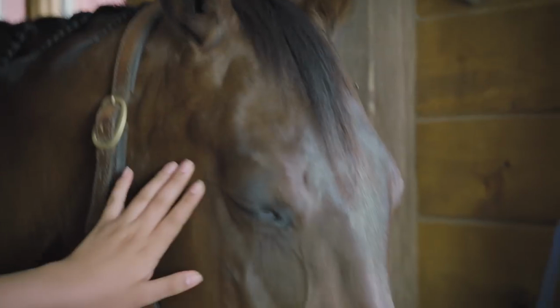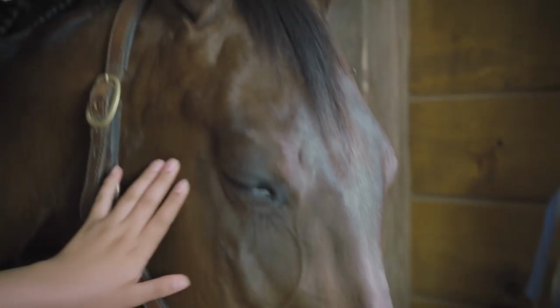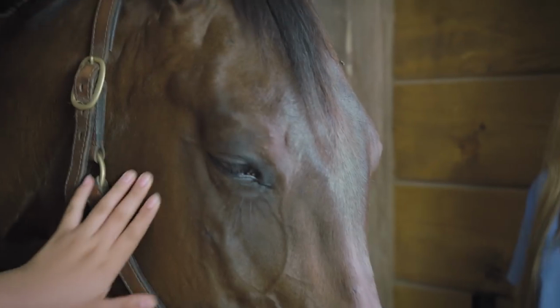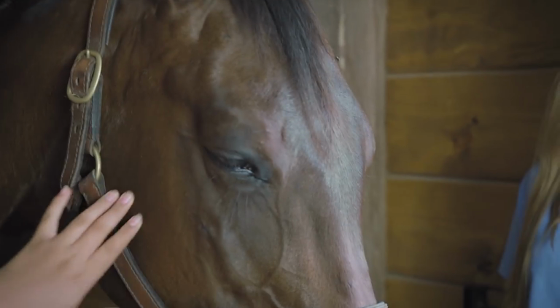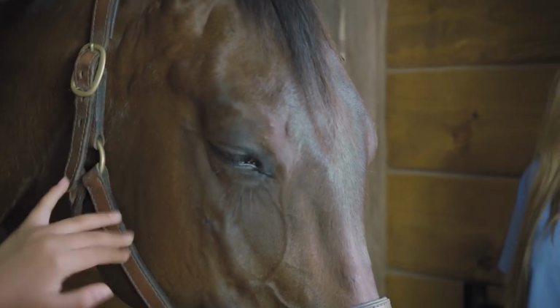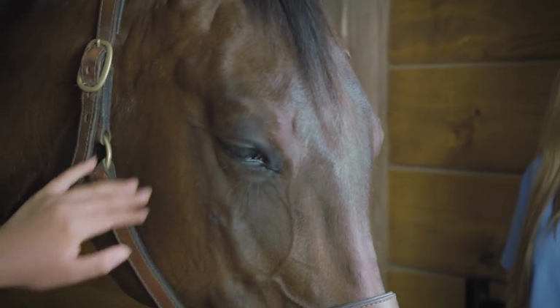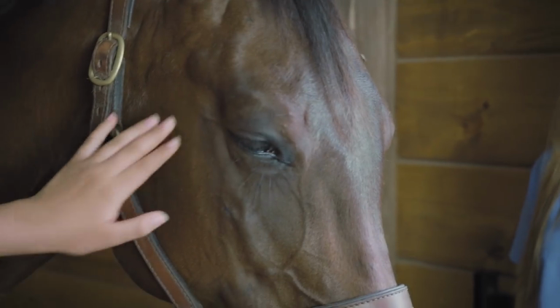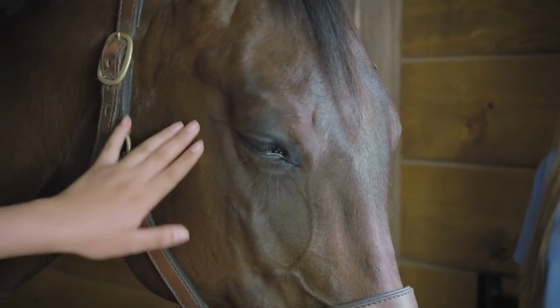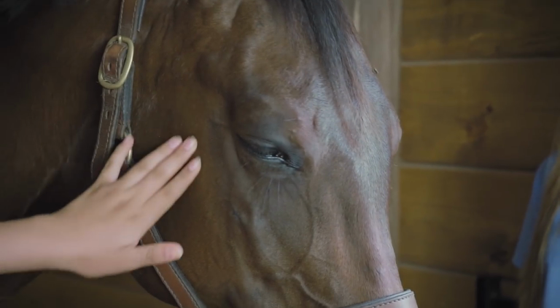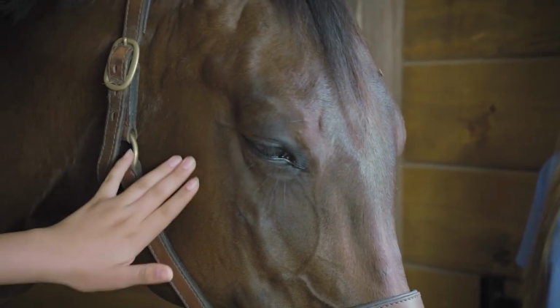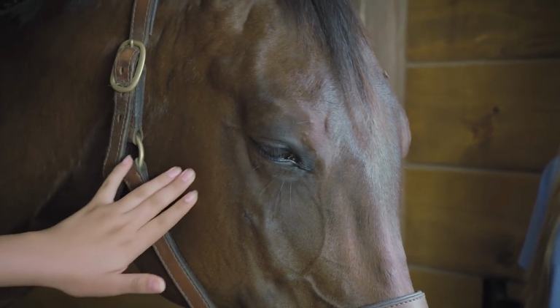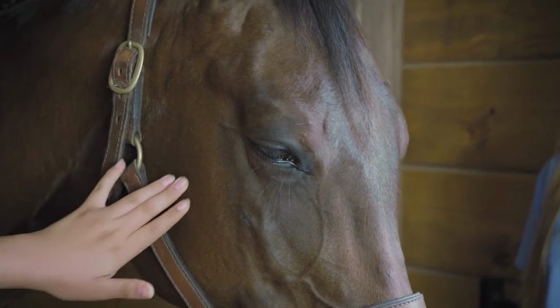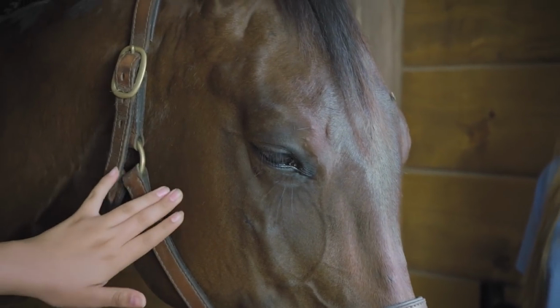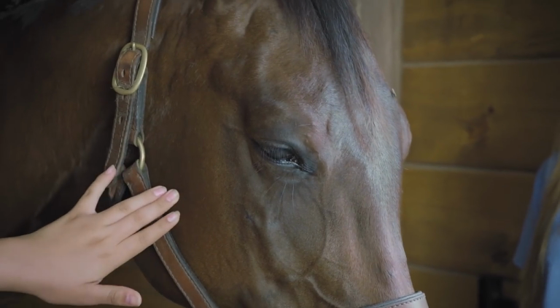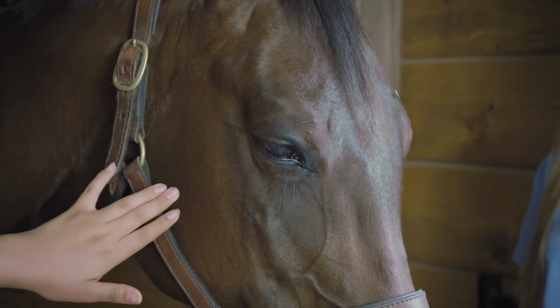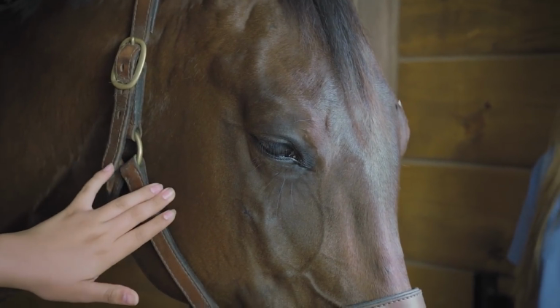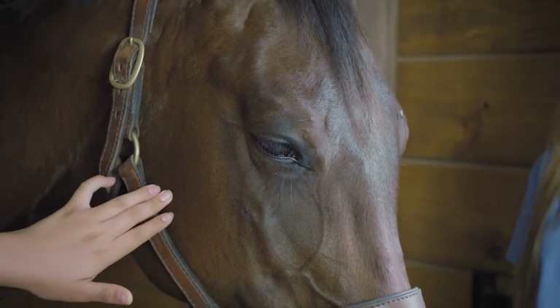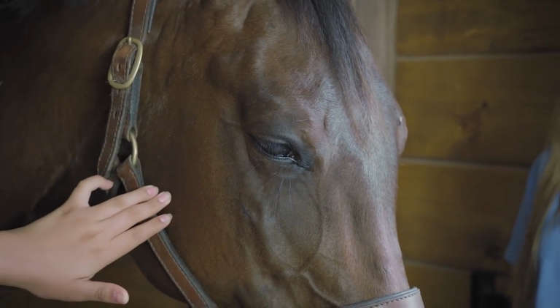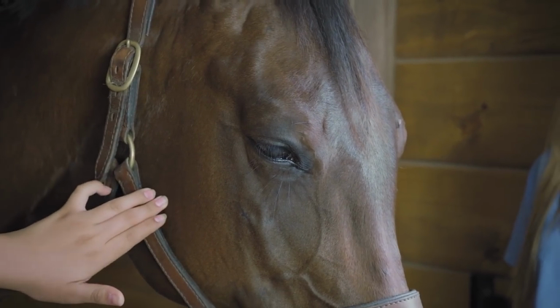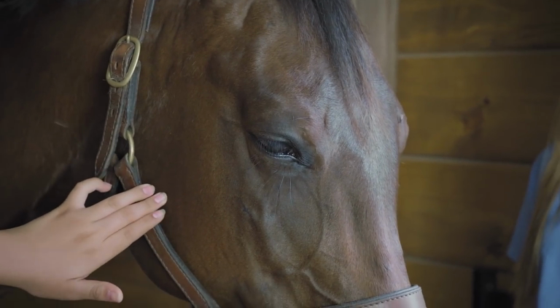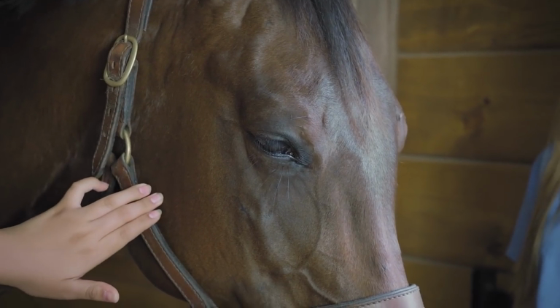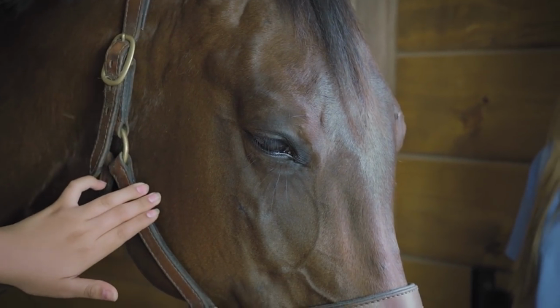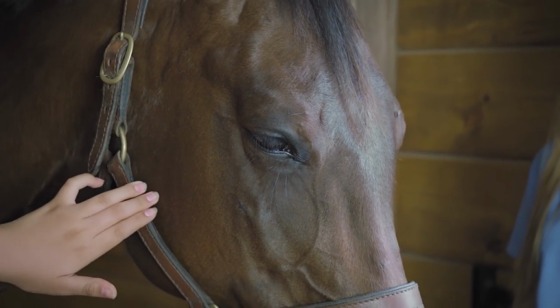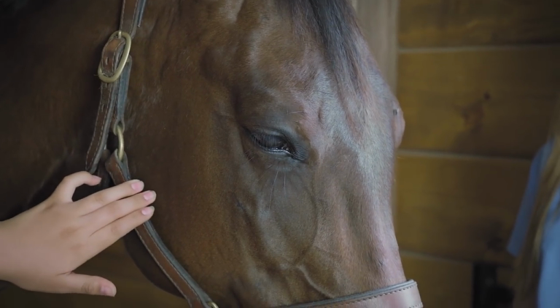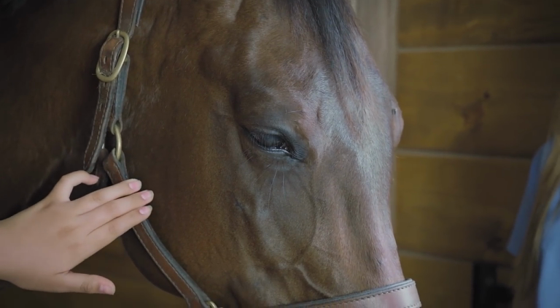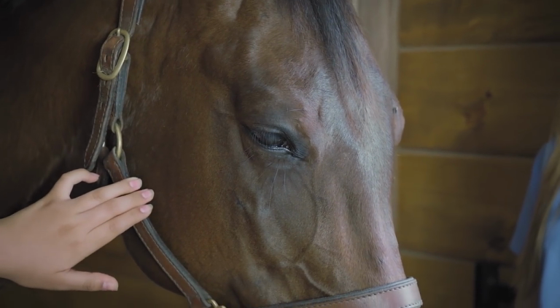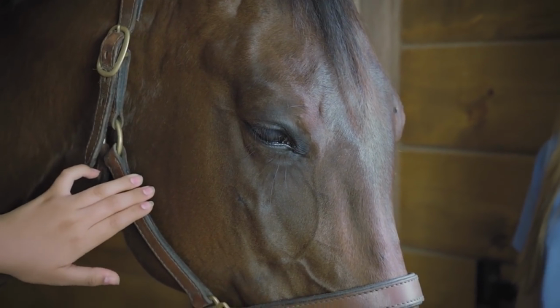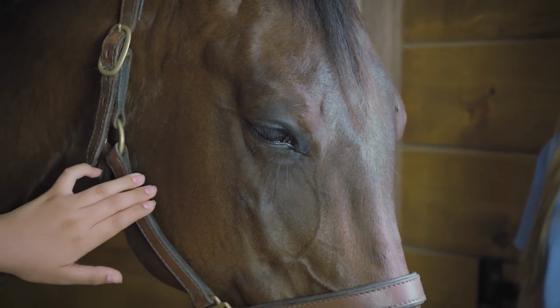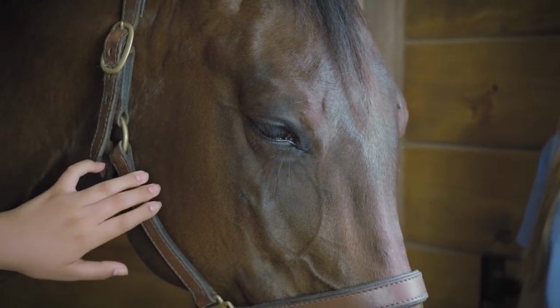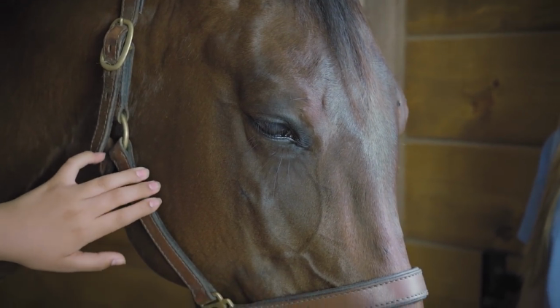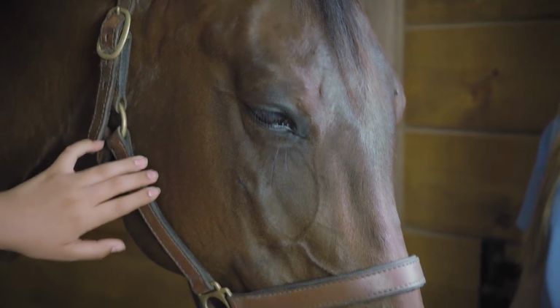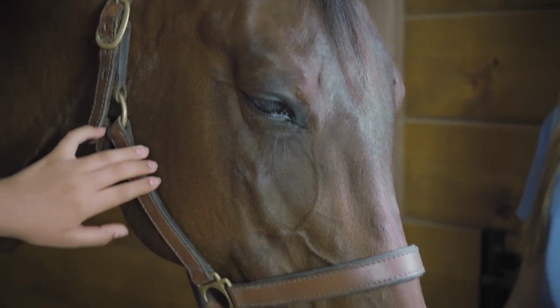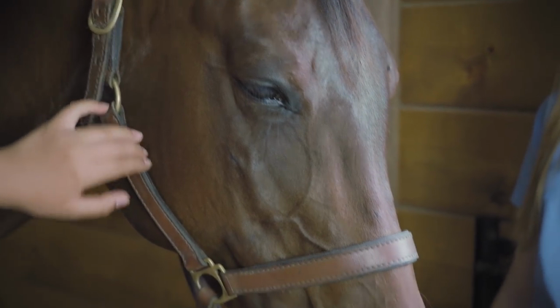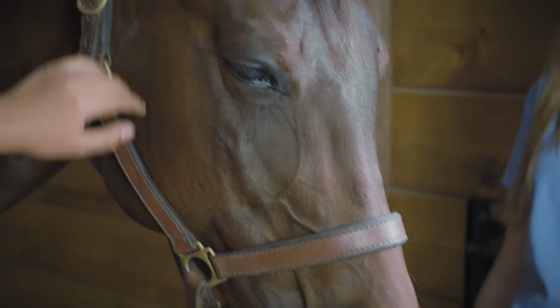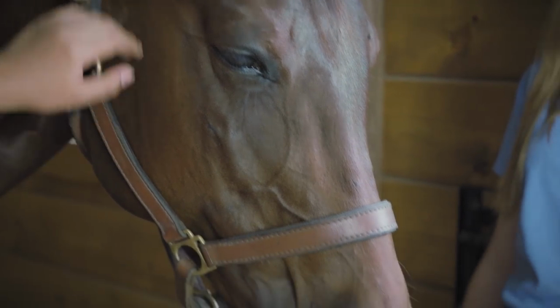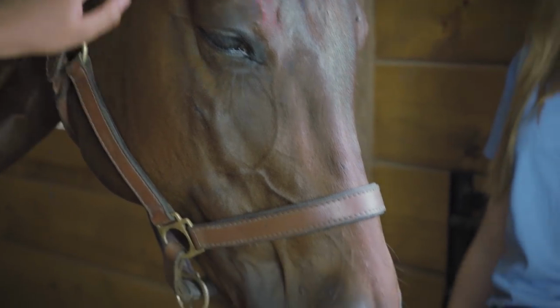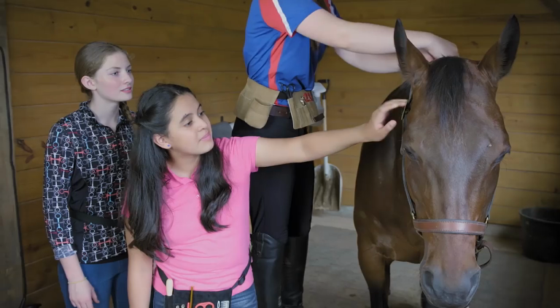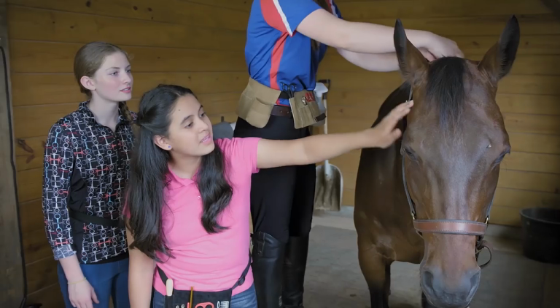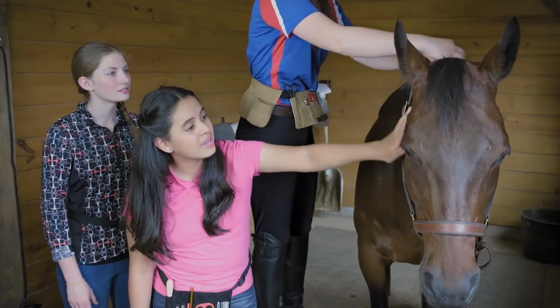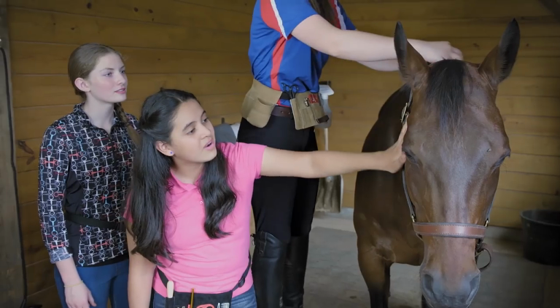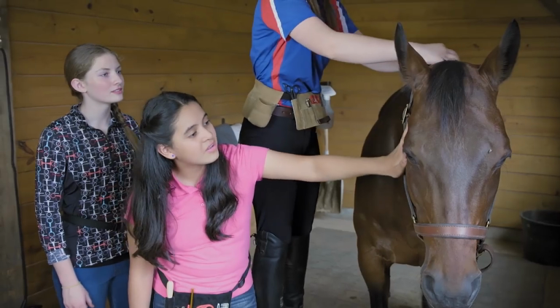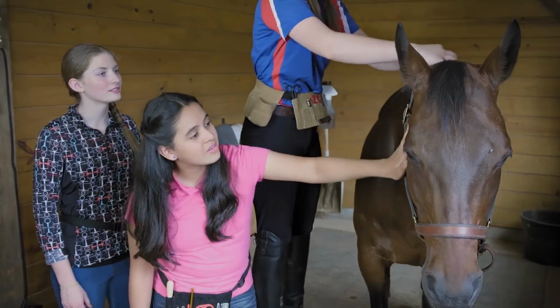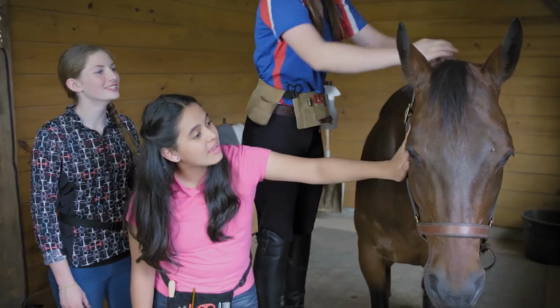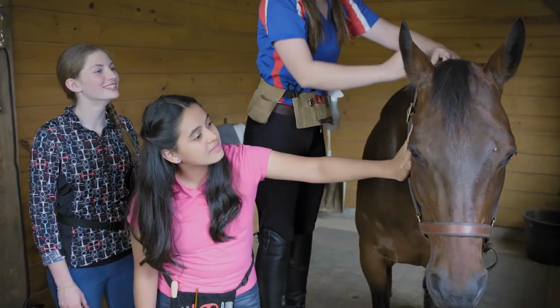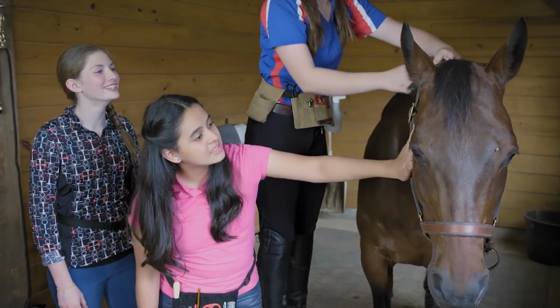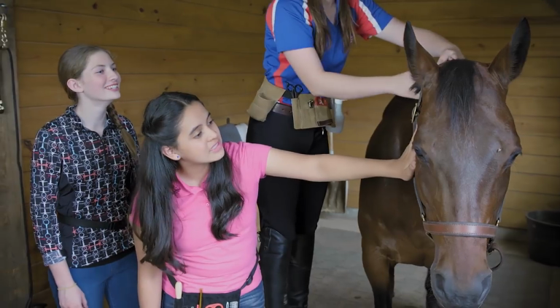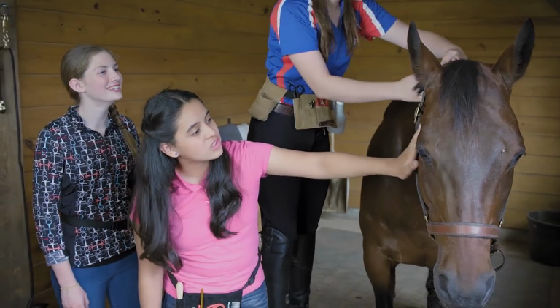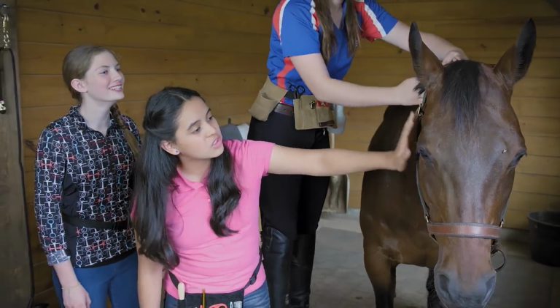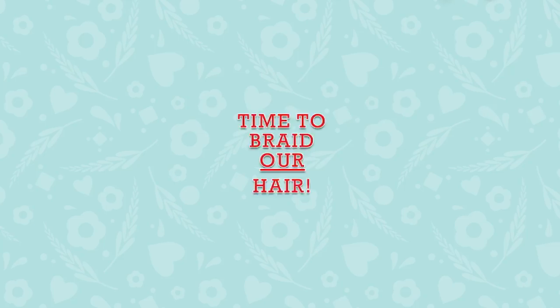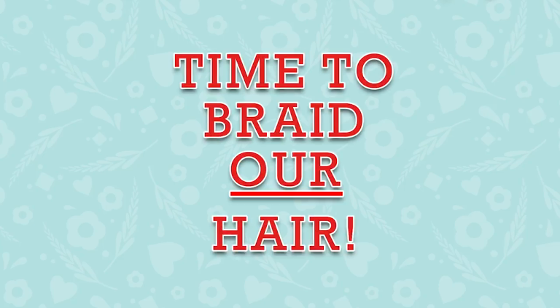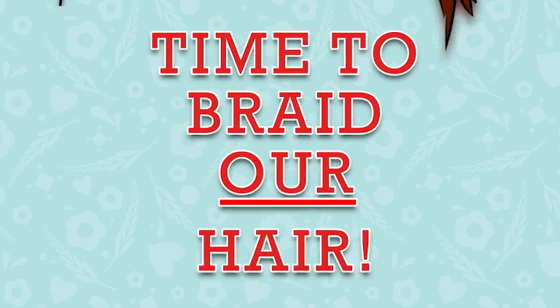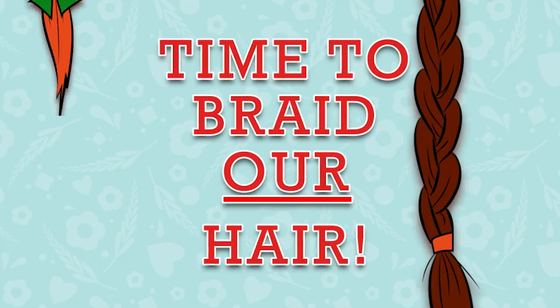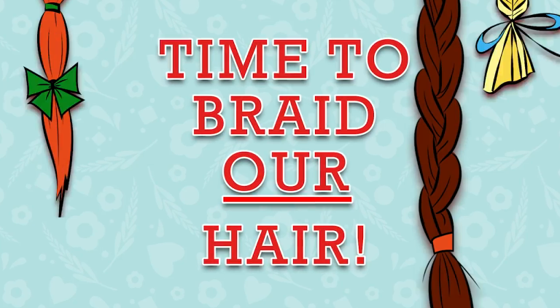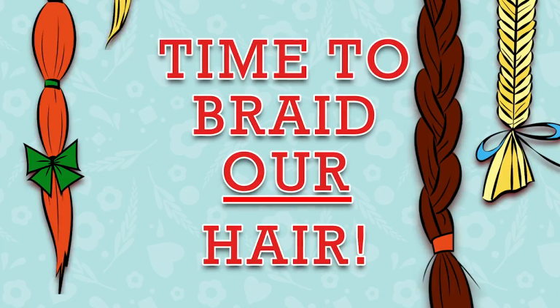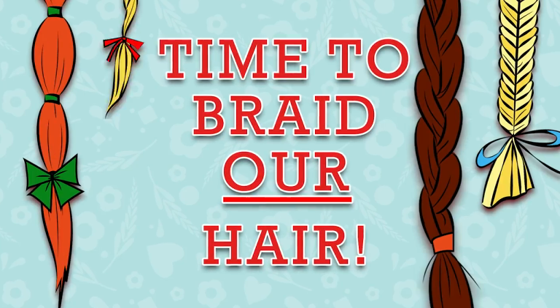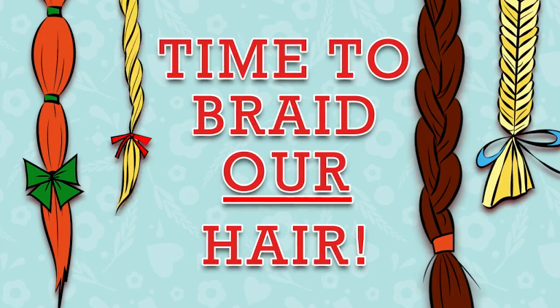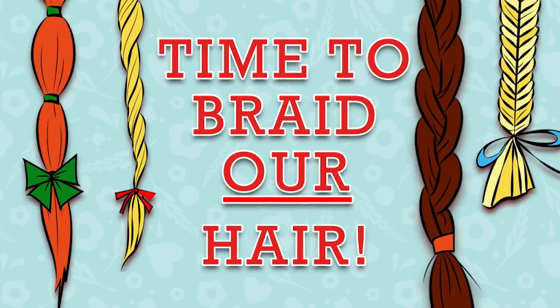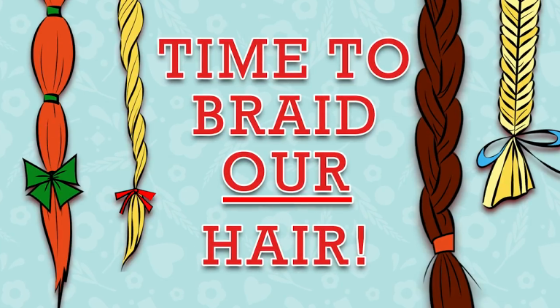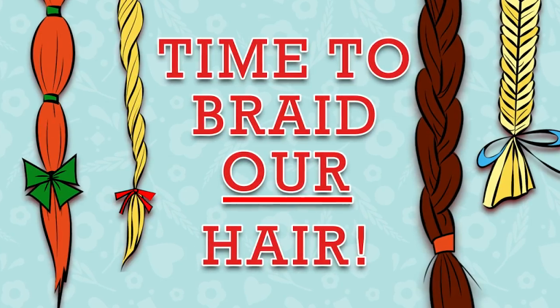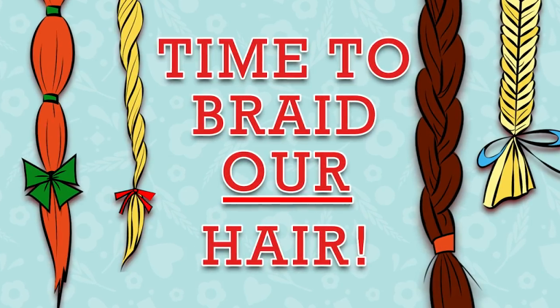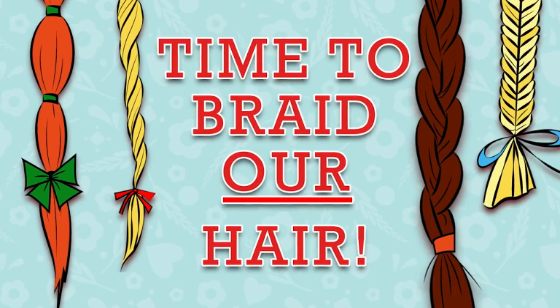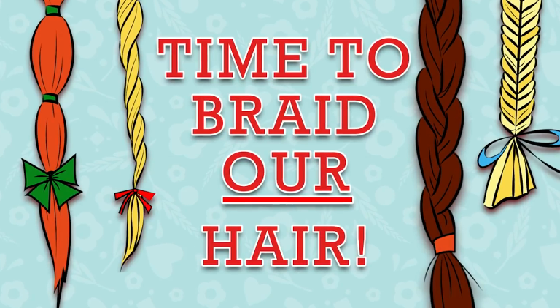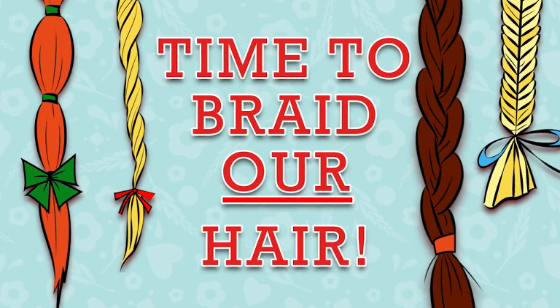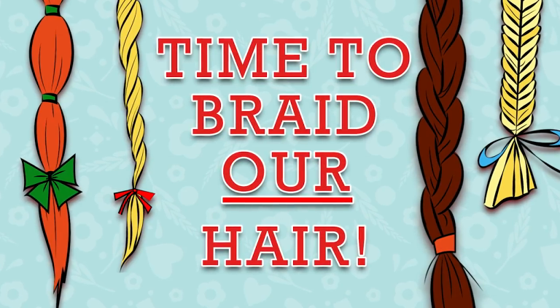Penny, you're being so patient with us. Thank you. She's standing so still, making our lives easier. And now it's time to braid our hair.